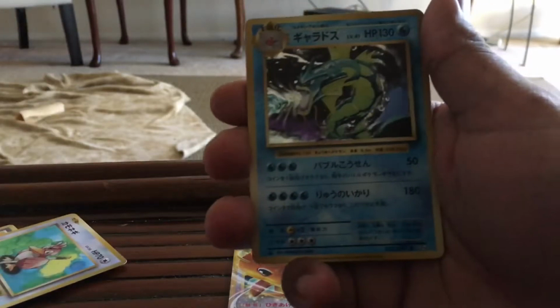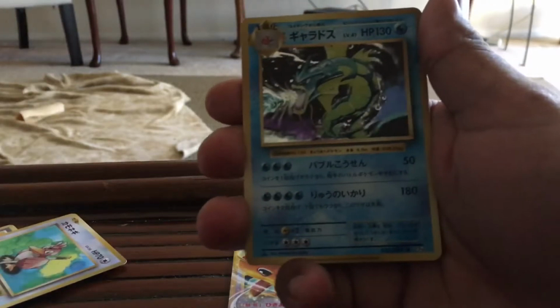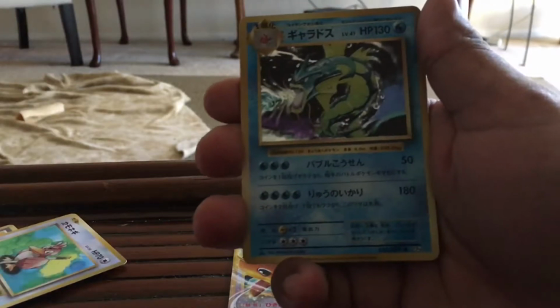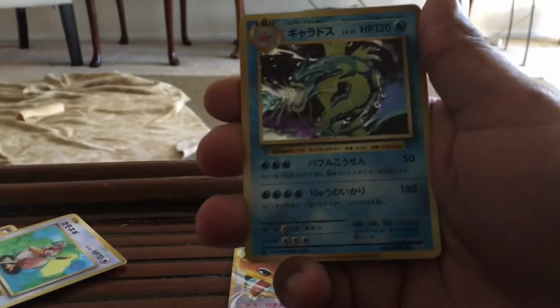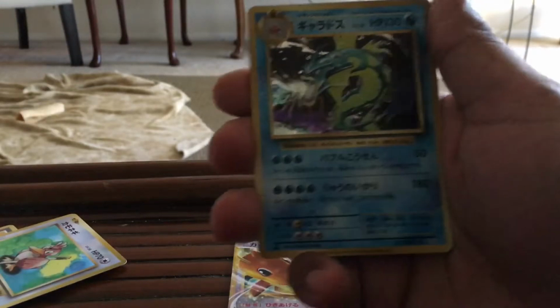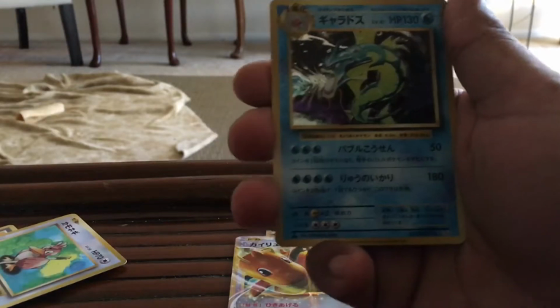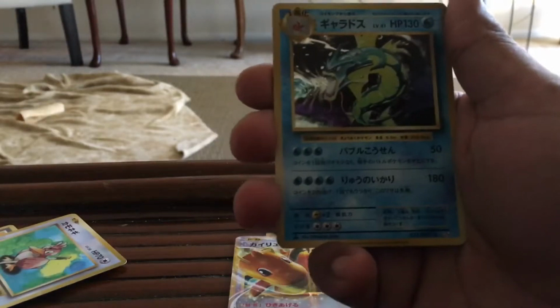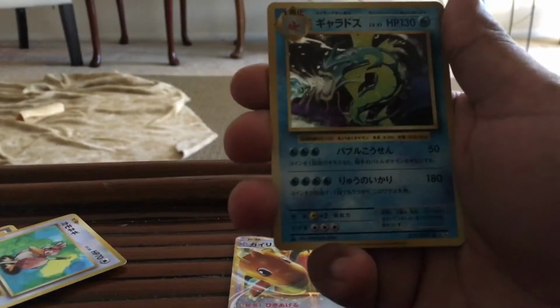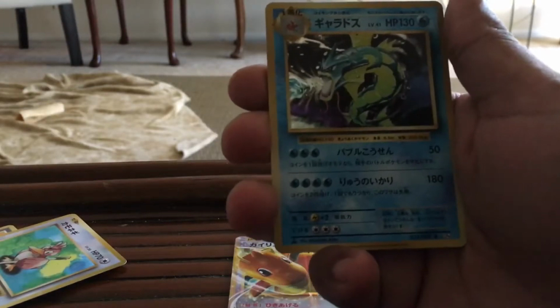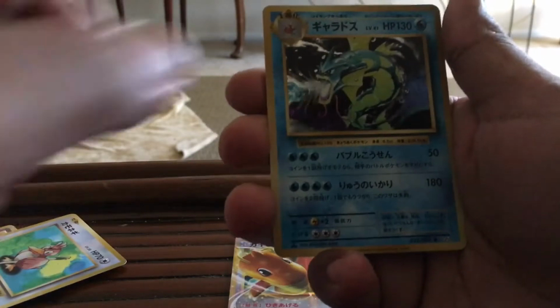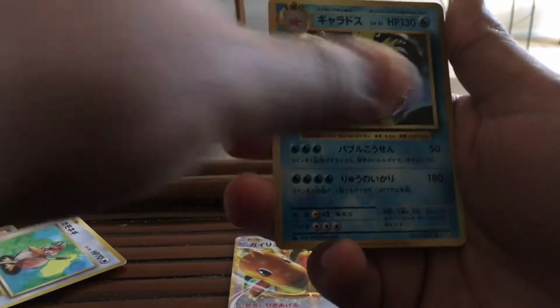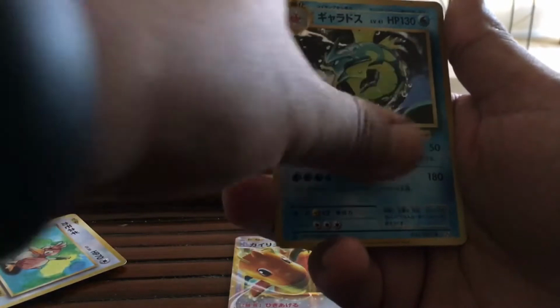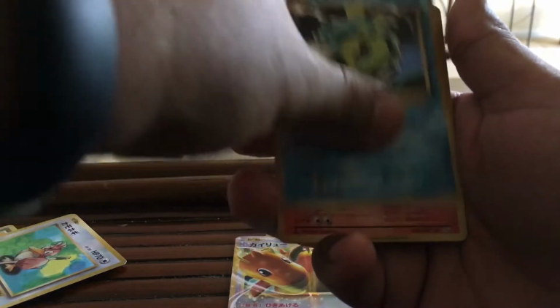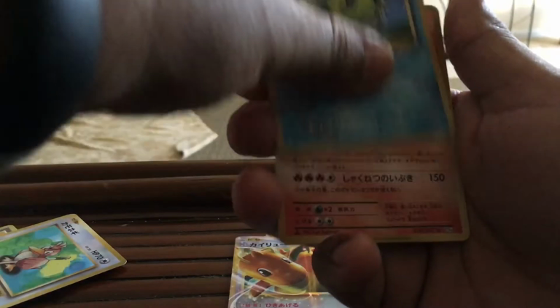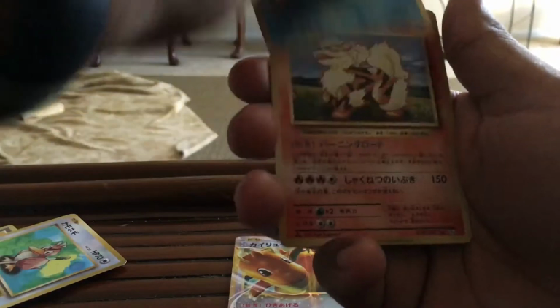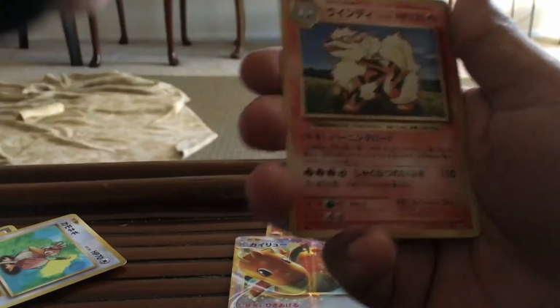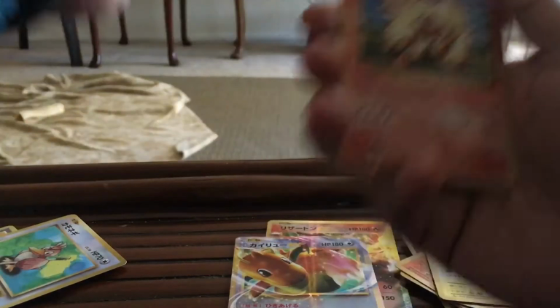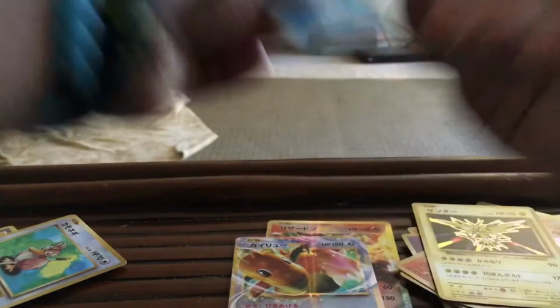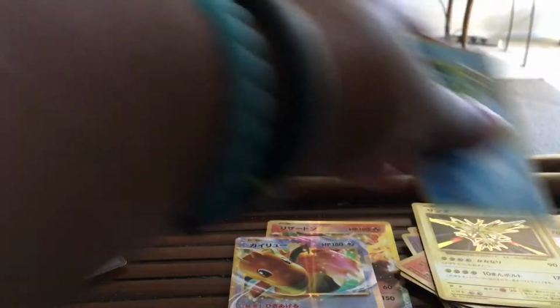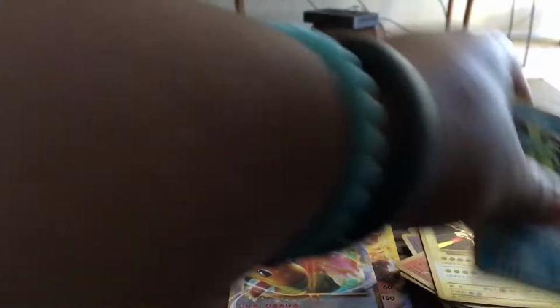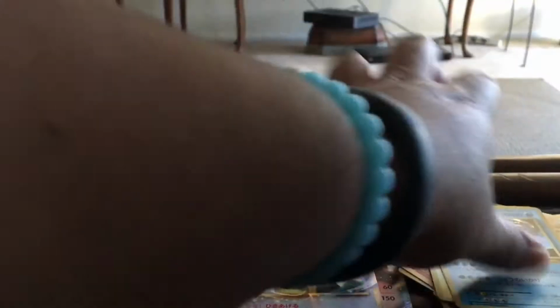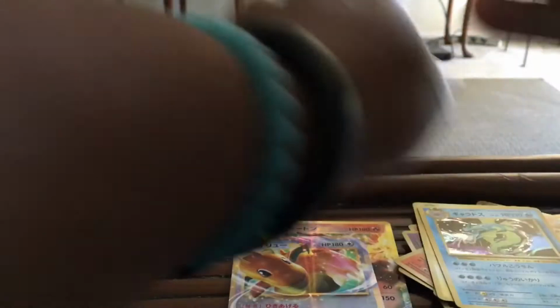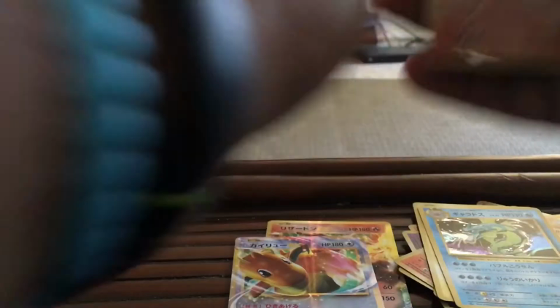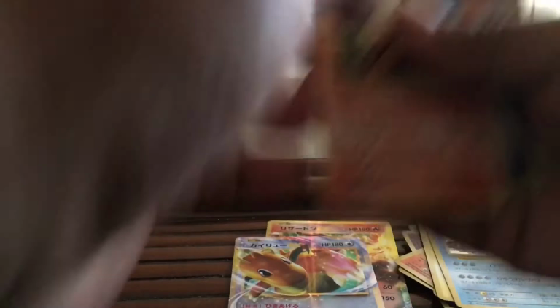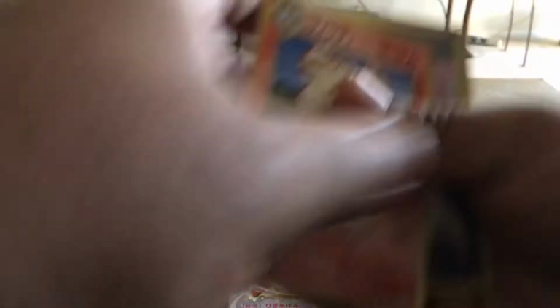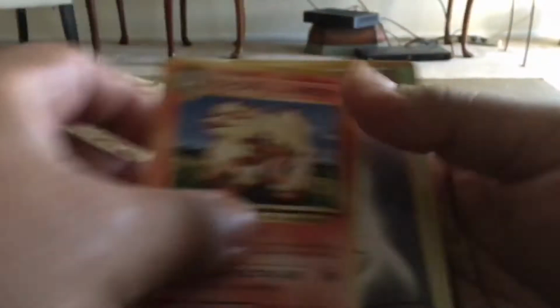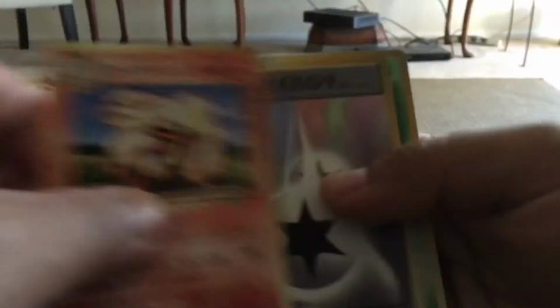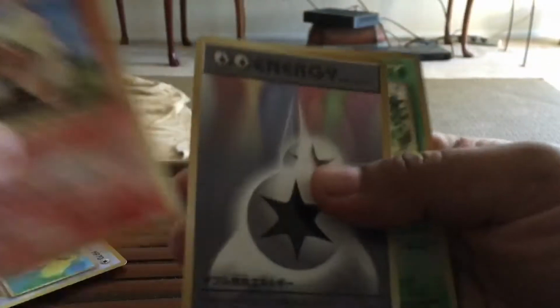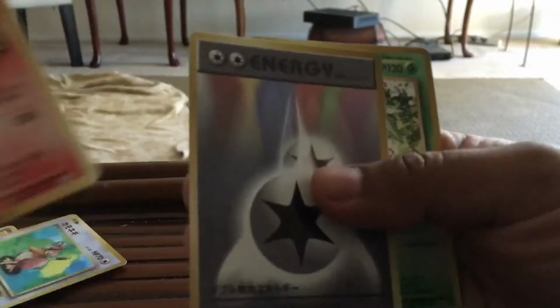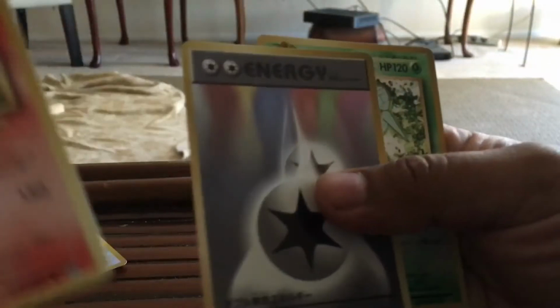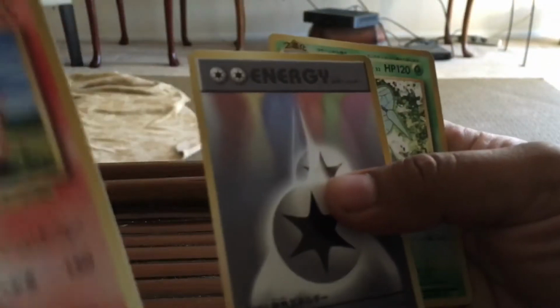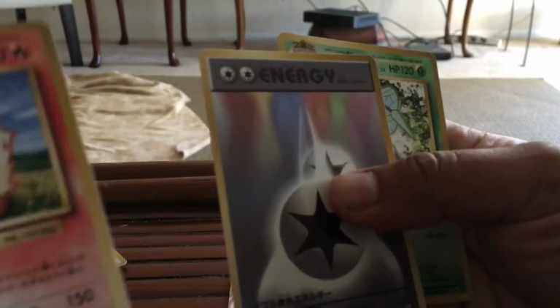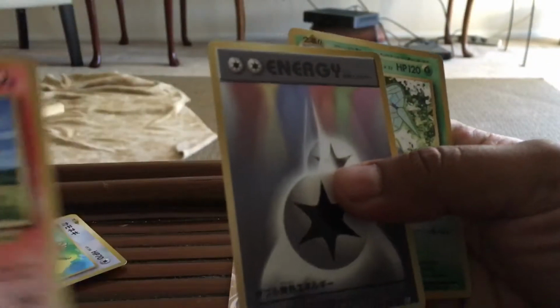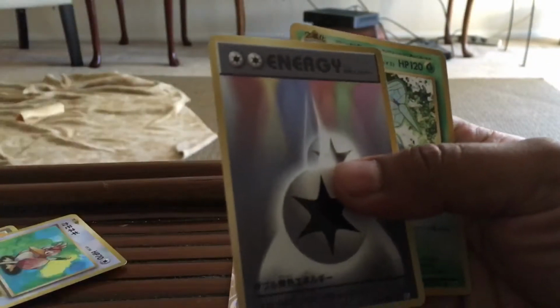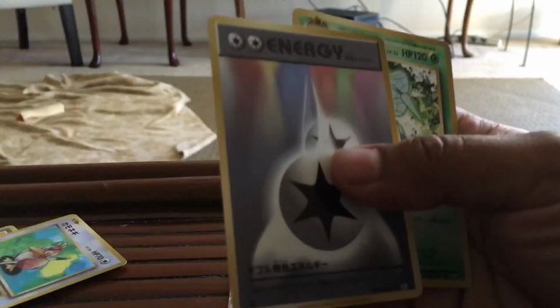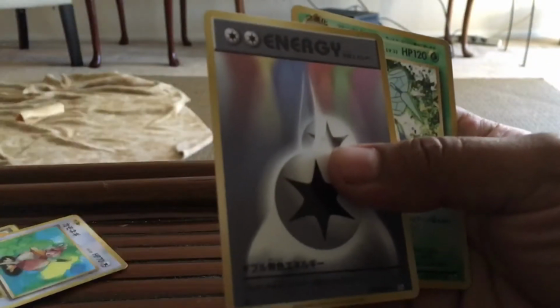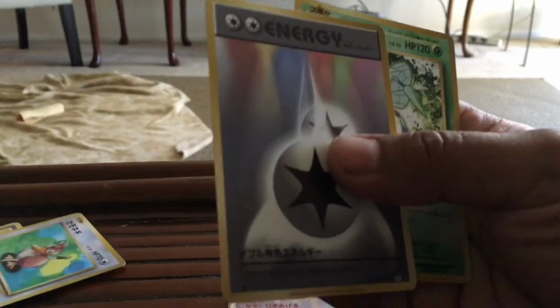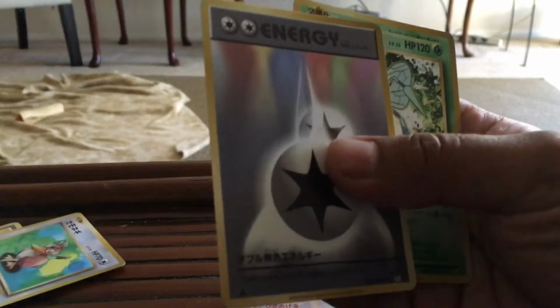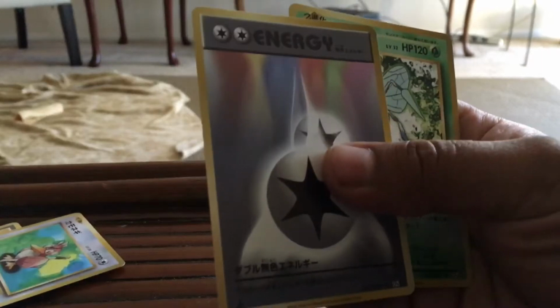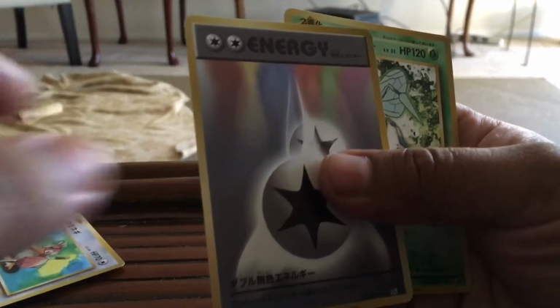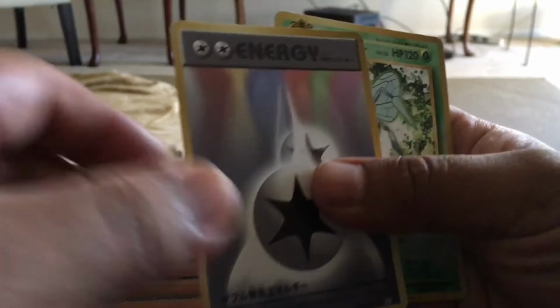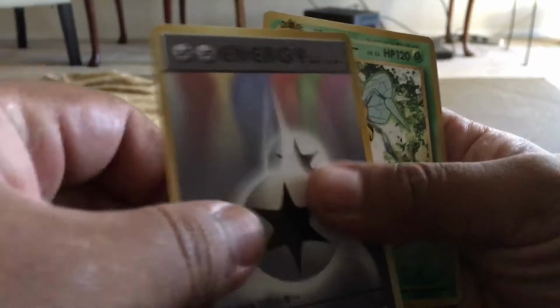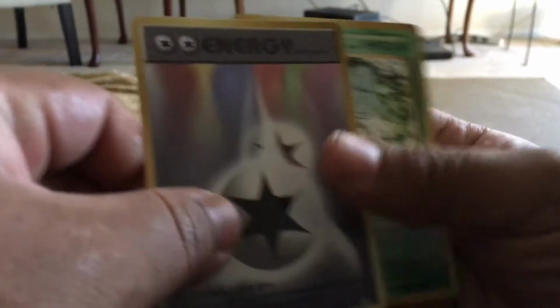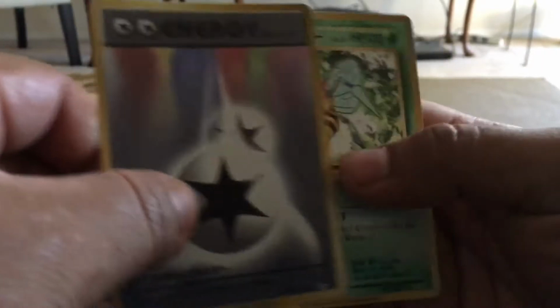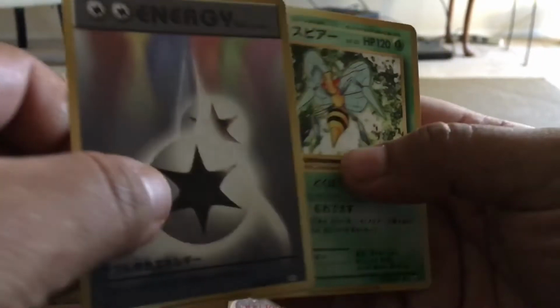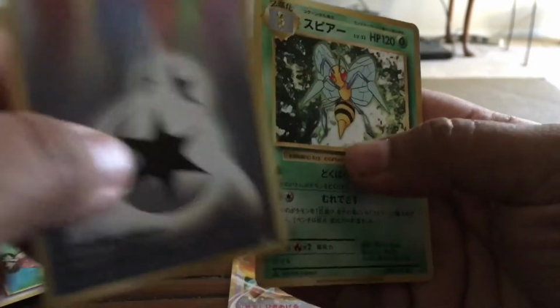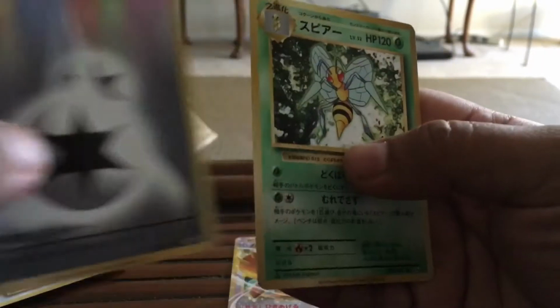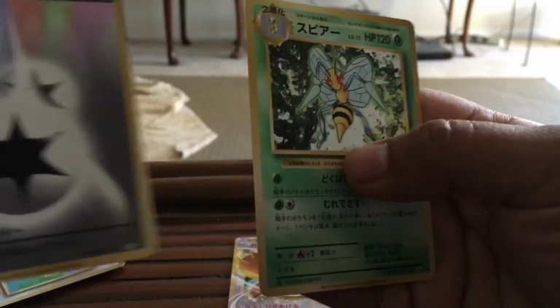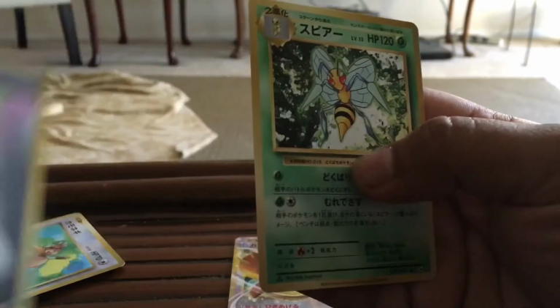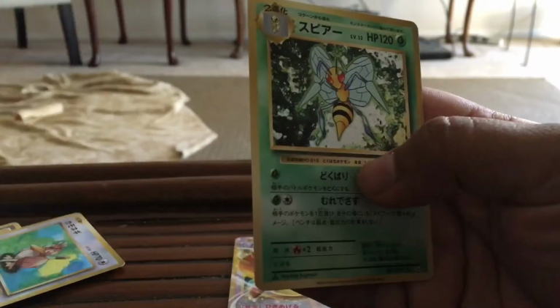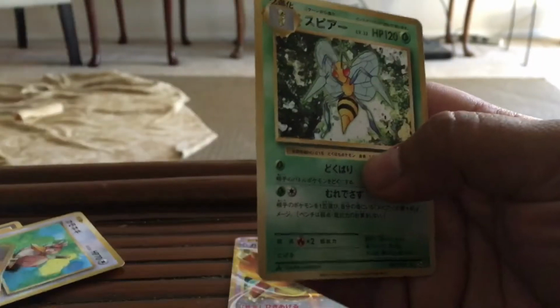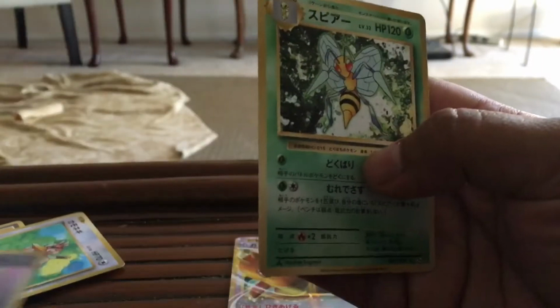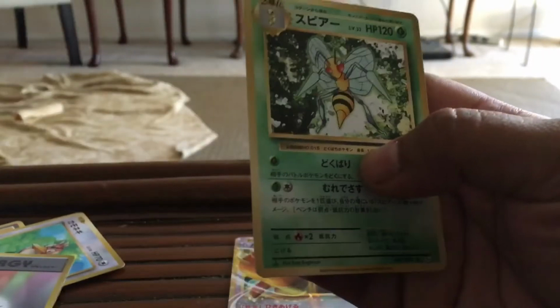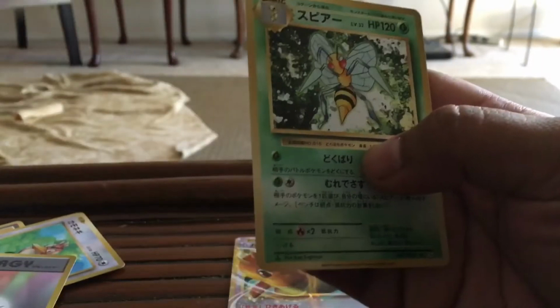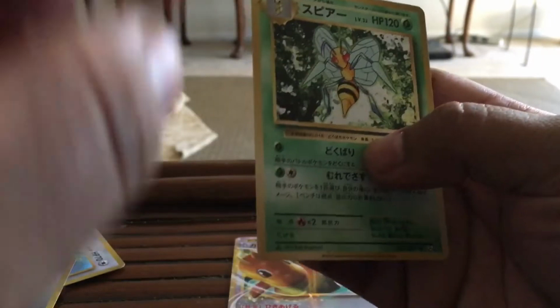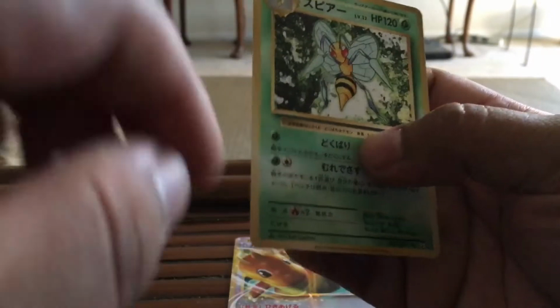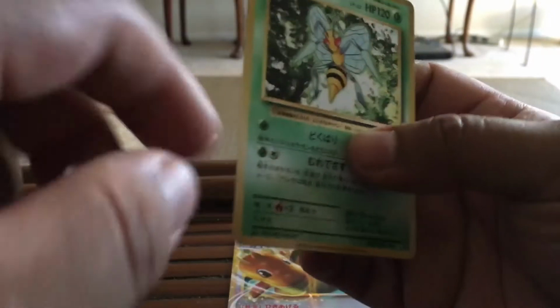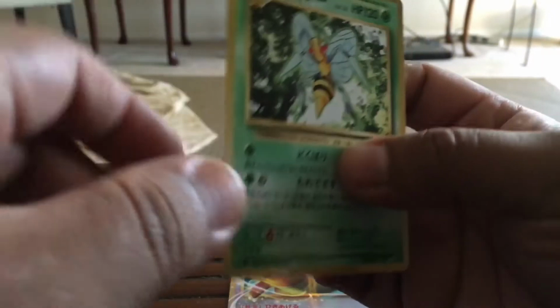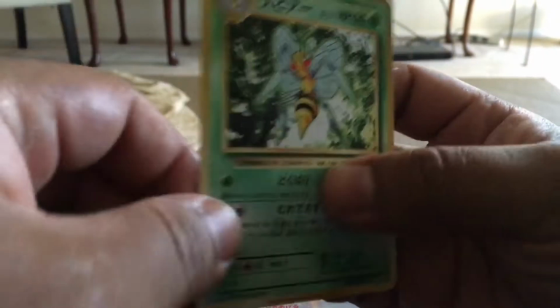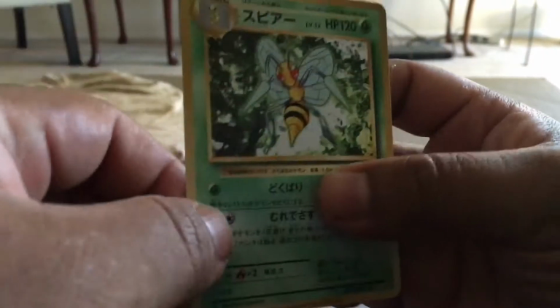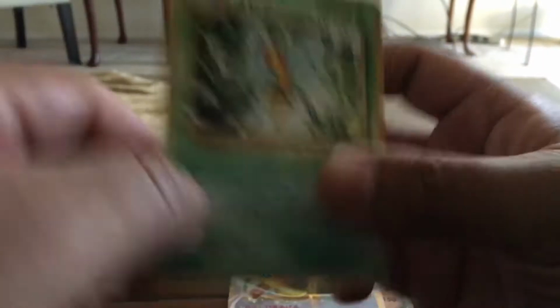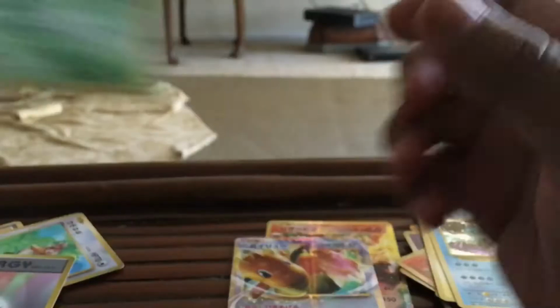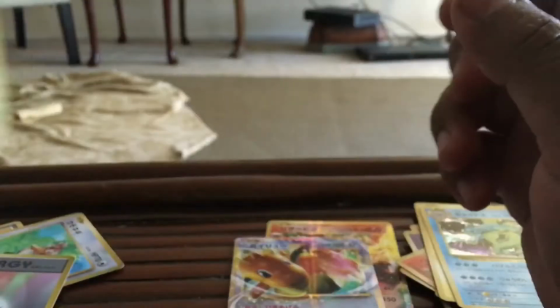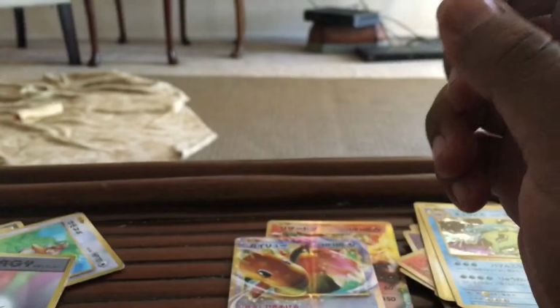We got a Gyarados Holo, and then we got an Arcanine, Double Colorless Energy, and then we got a Beedrill.